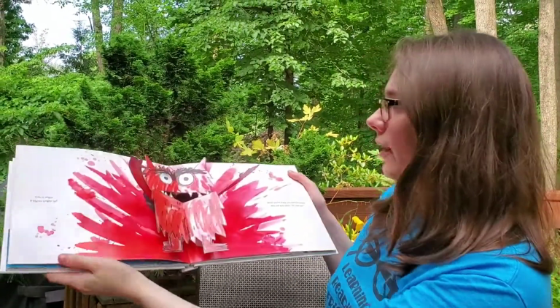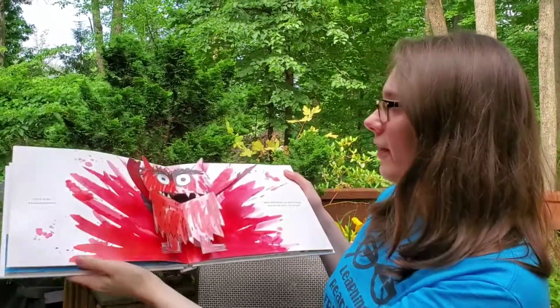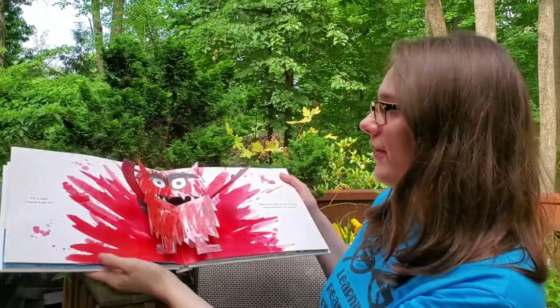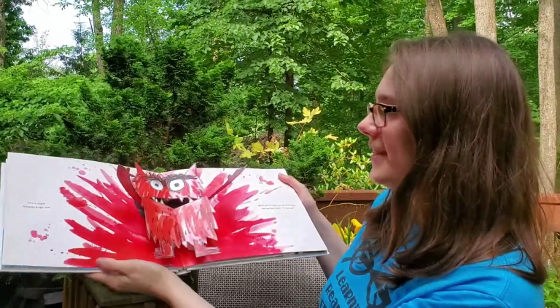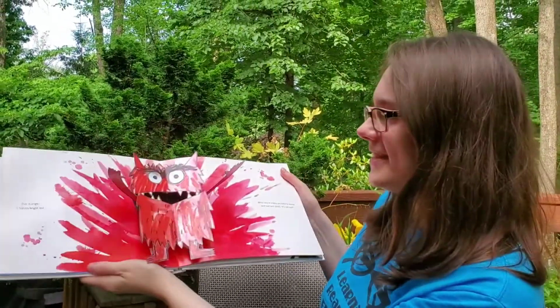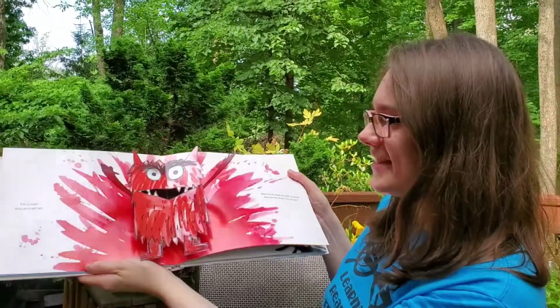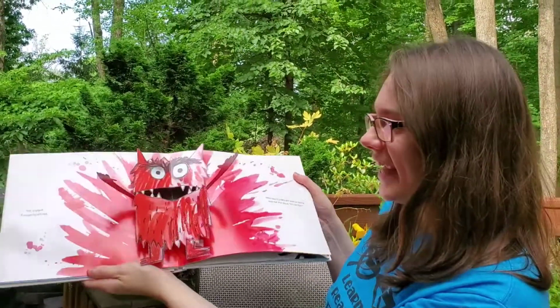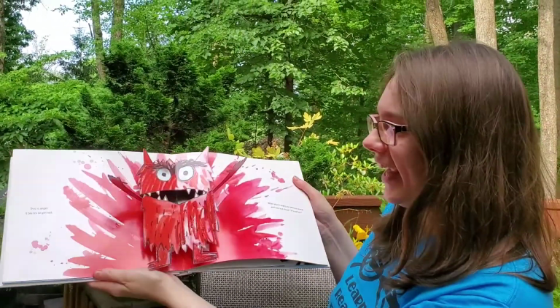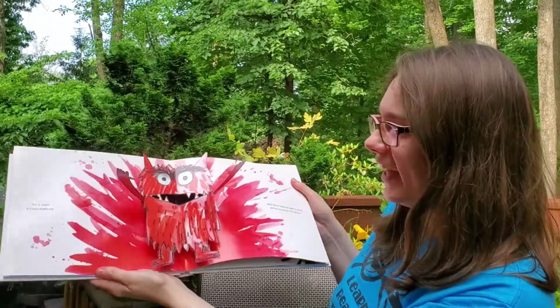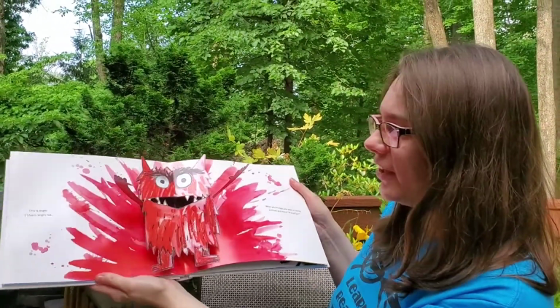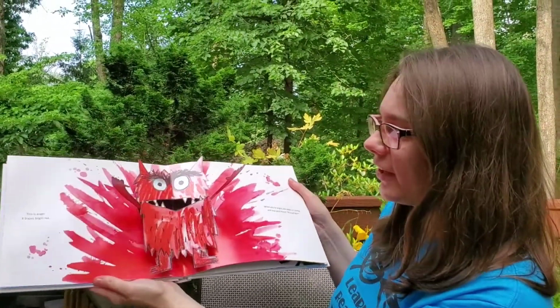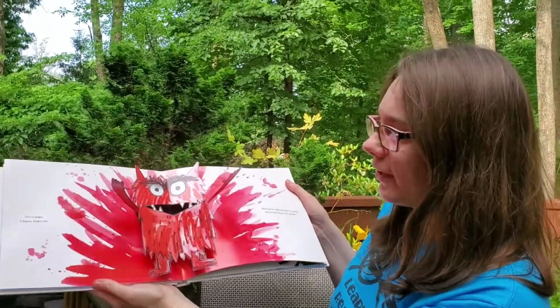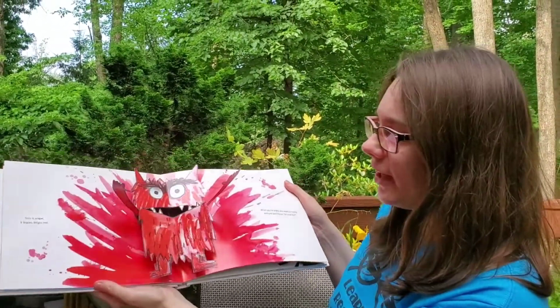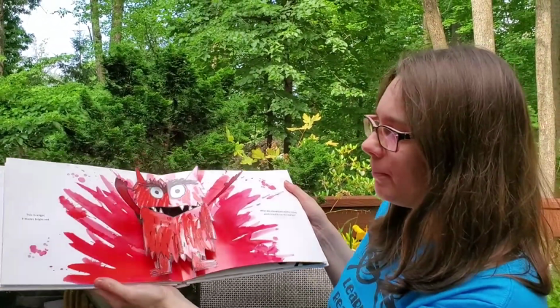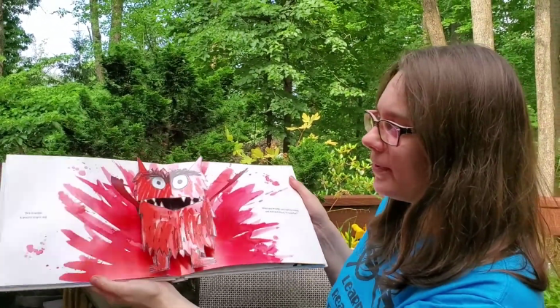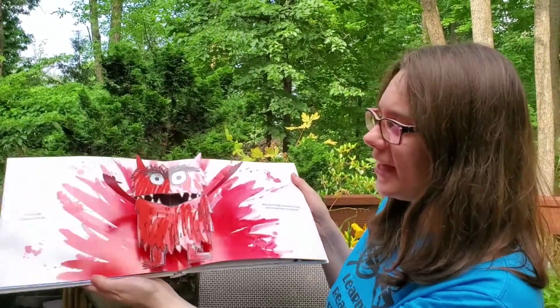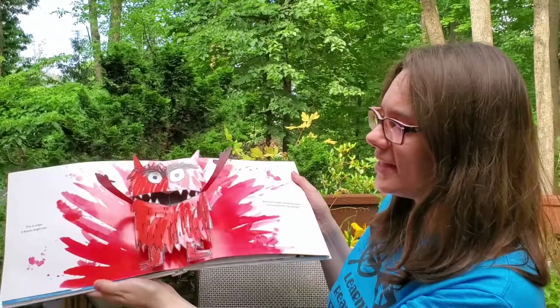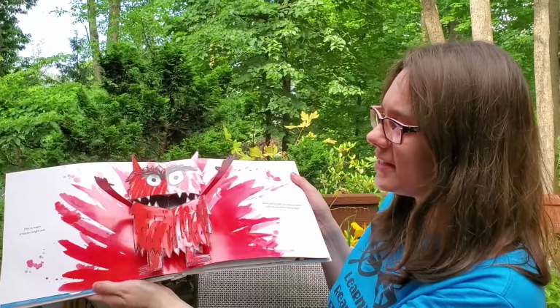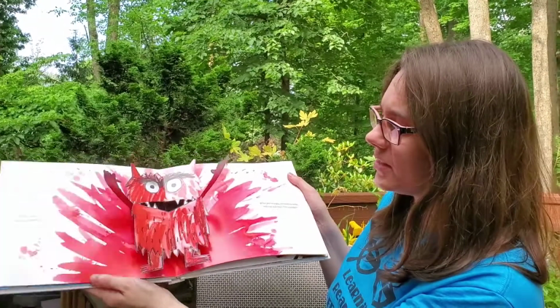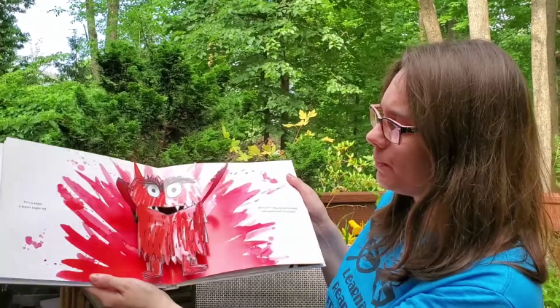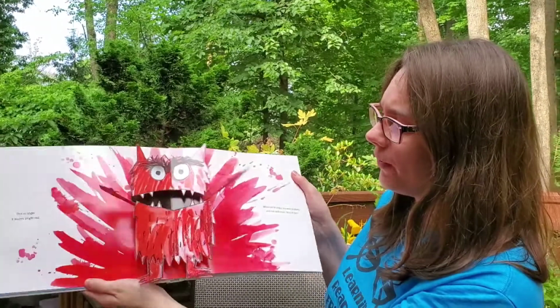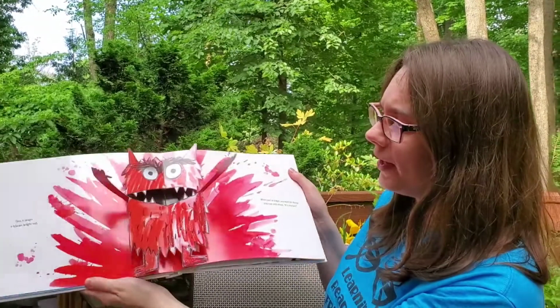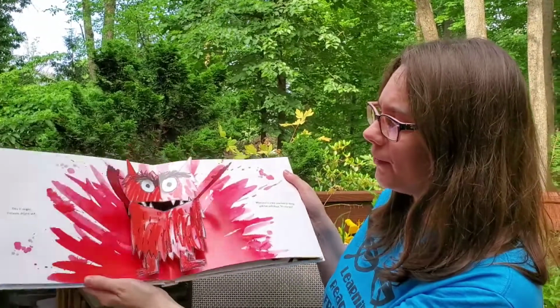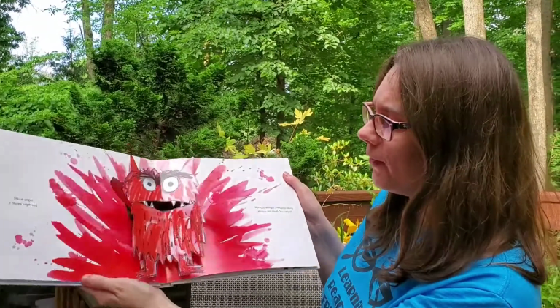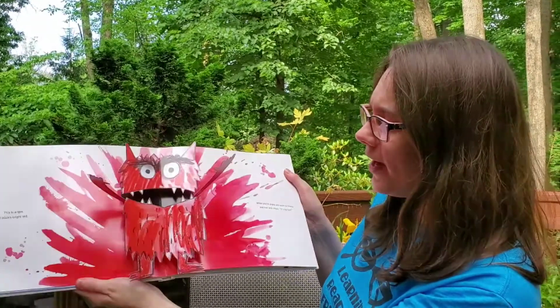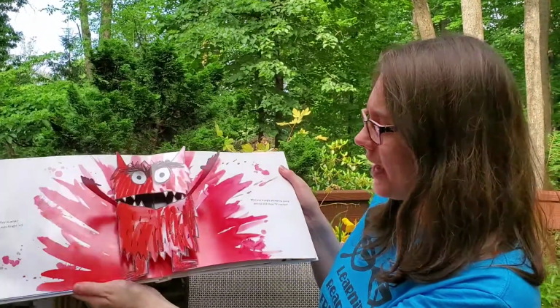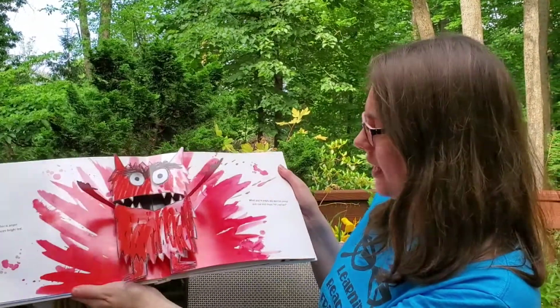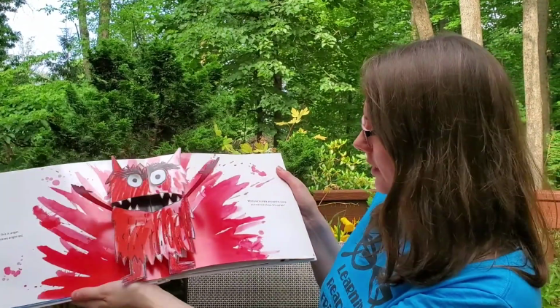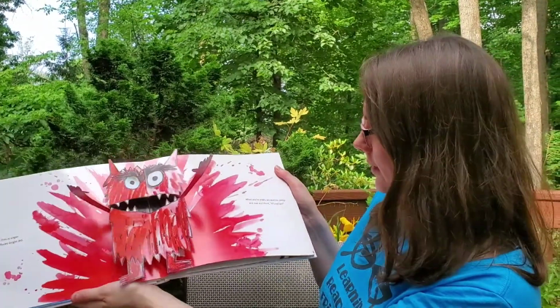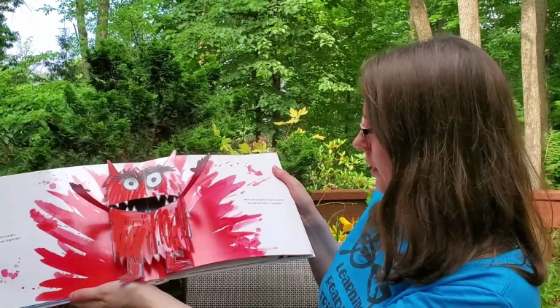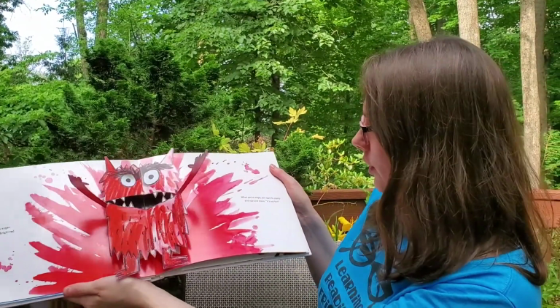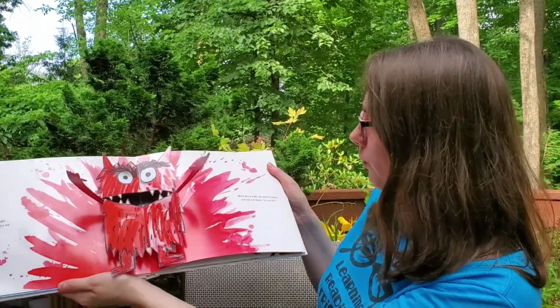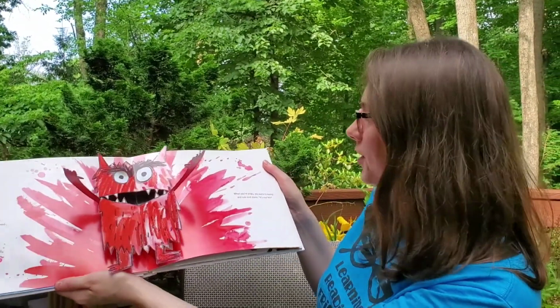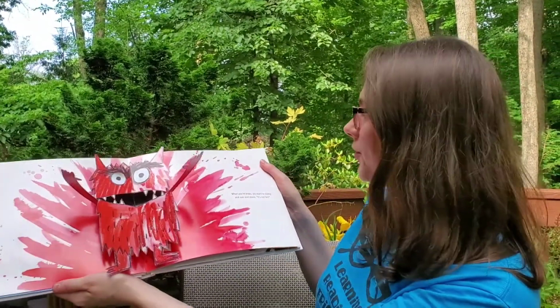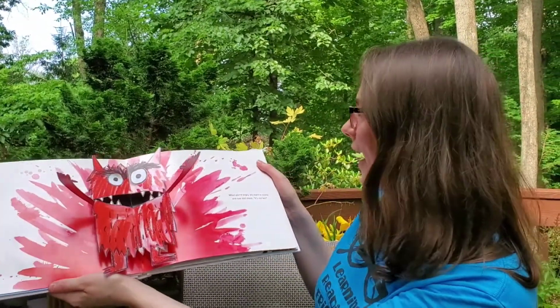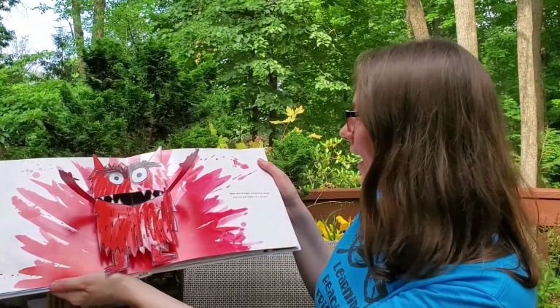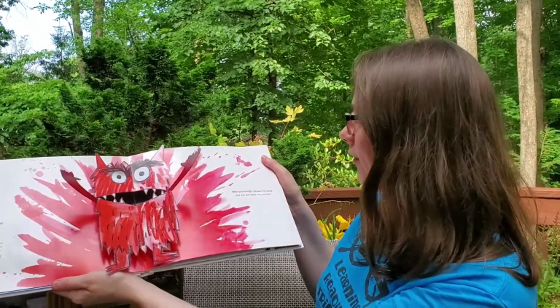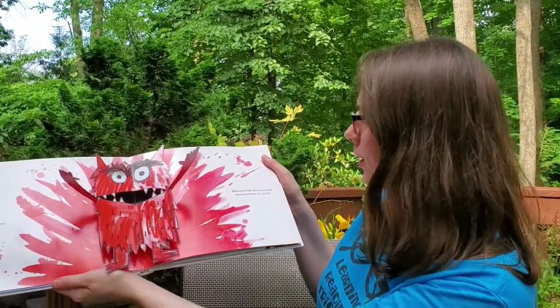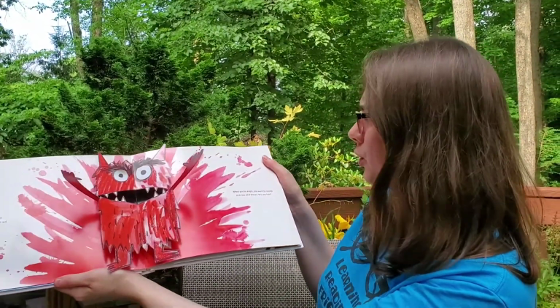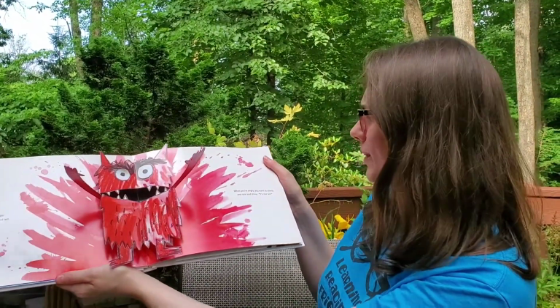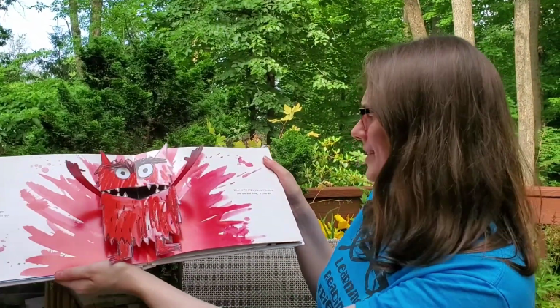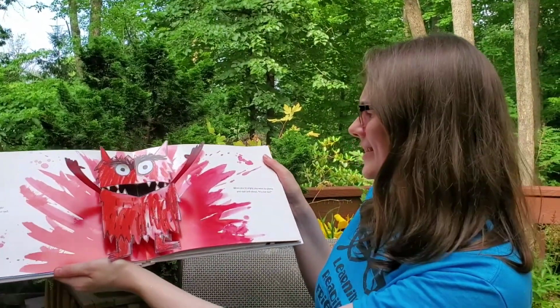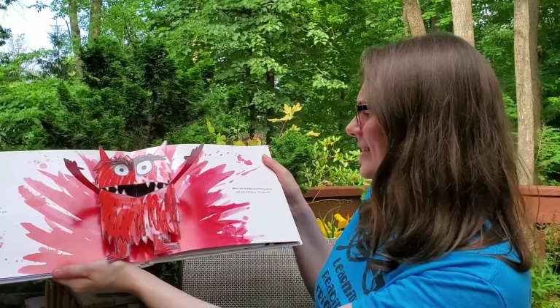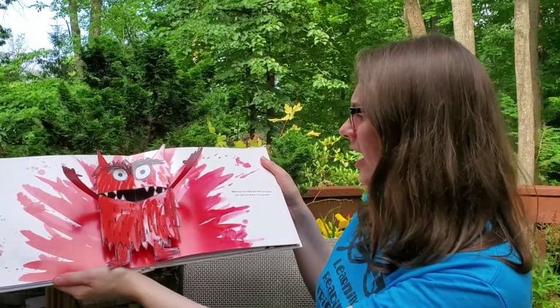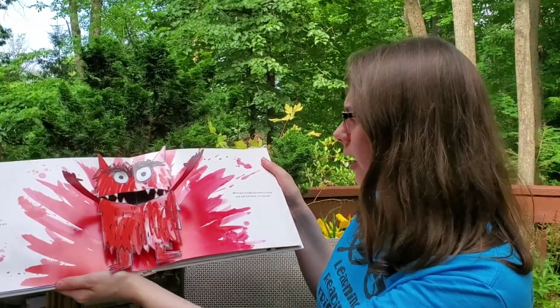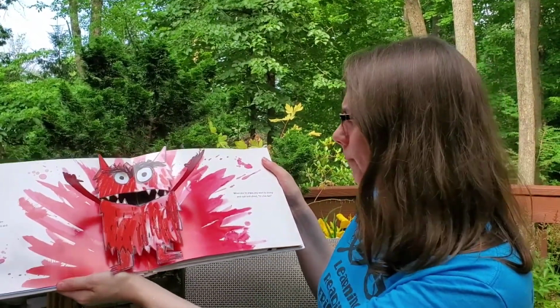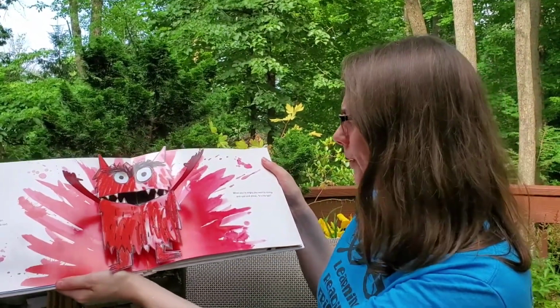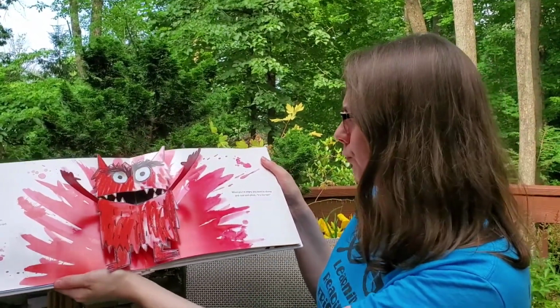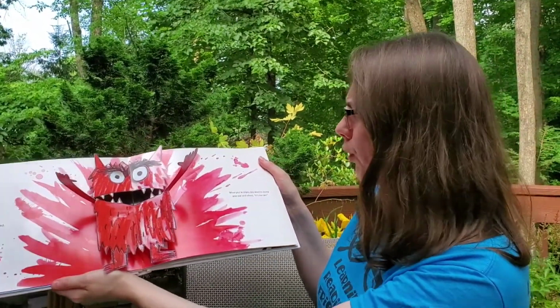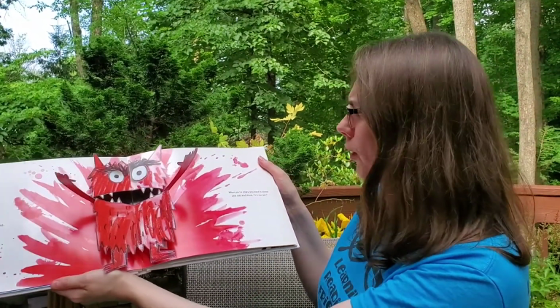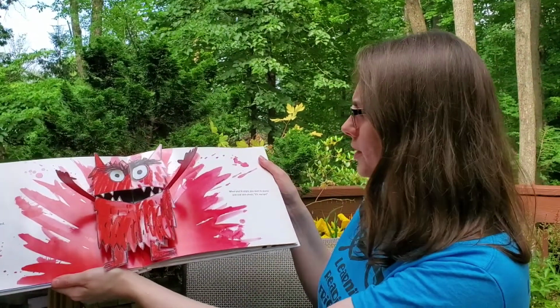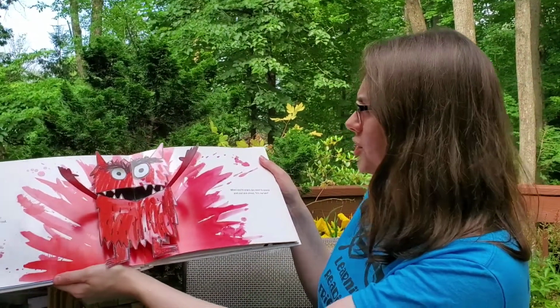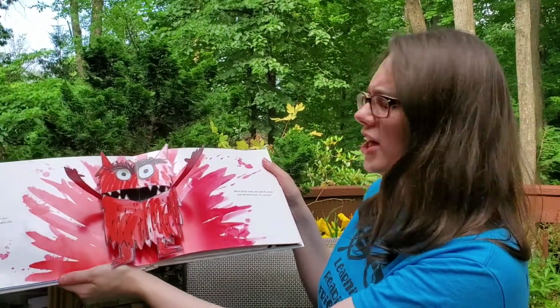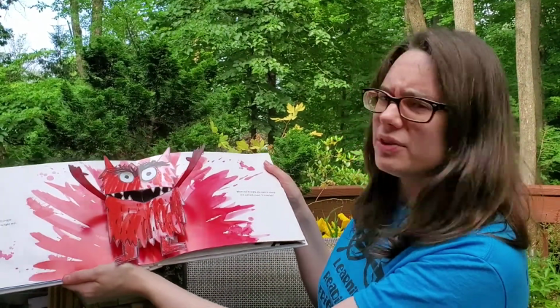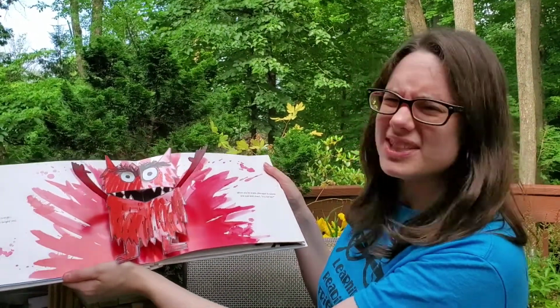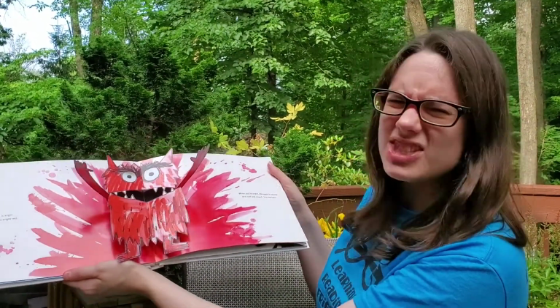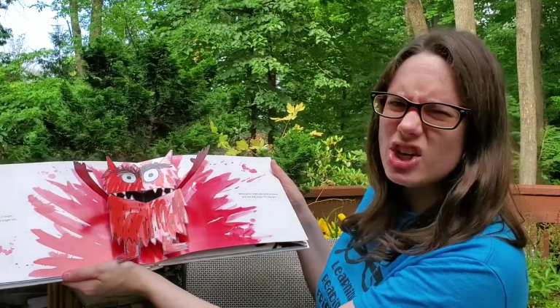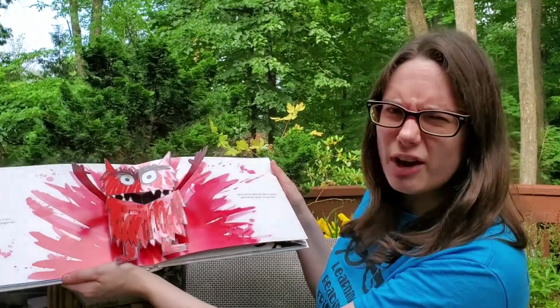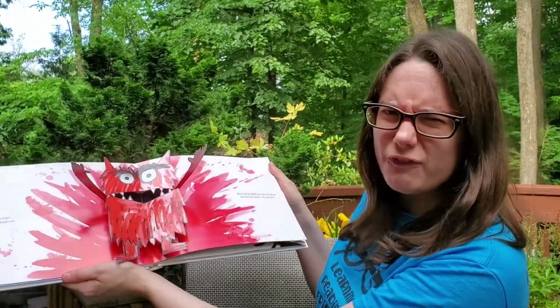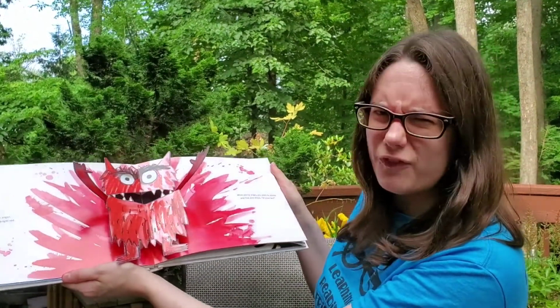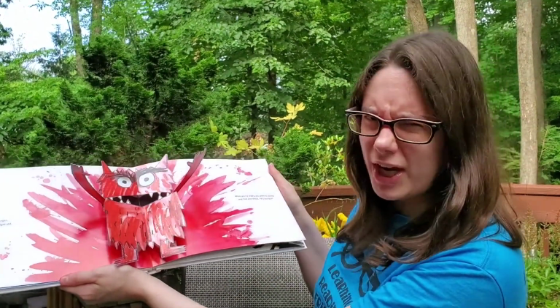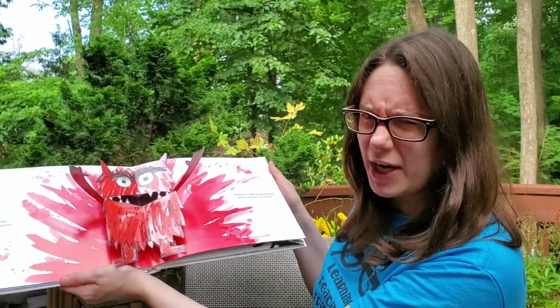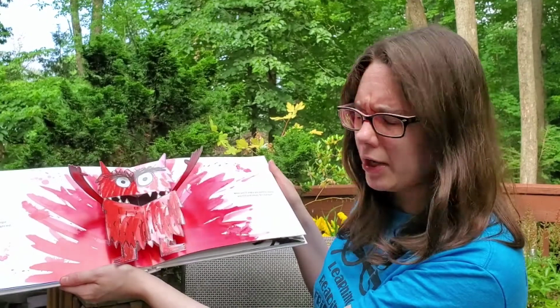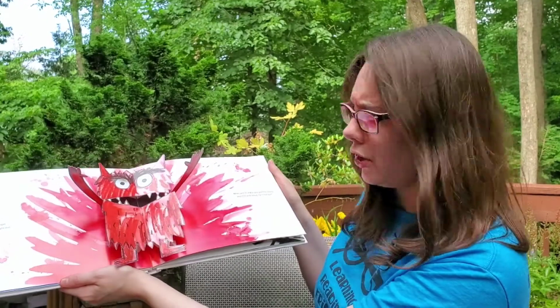This is anger. It blazes bright red. When you're angry you want to stomp and roar and shout. It's not fair.